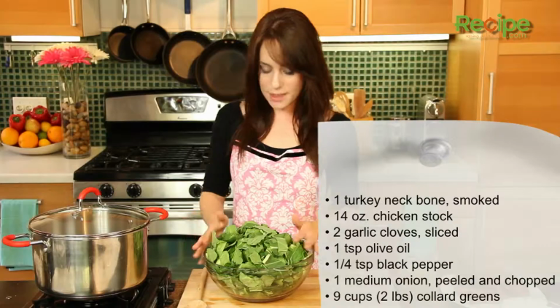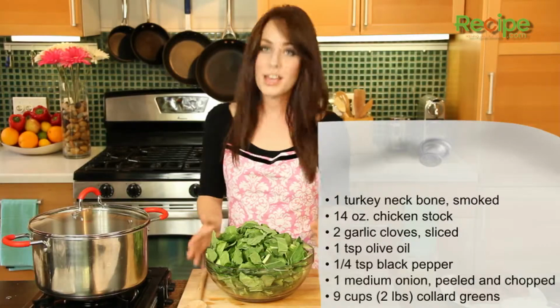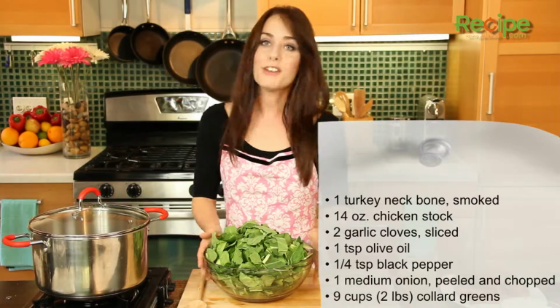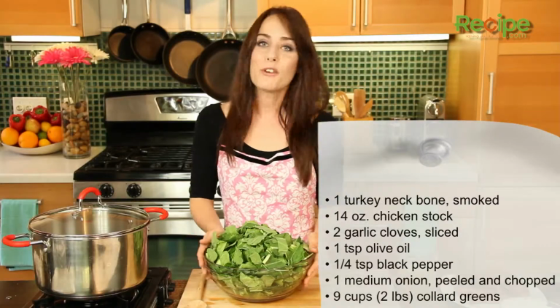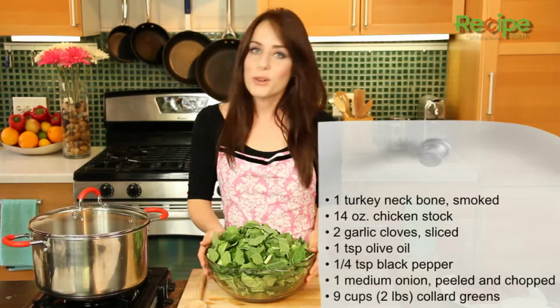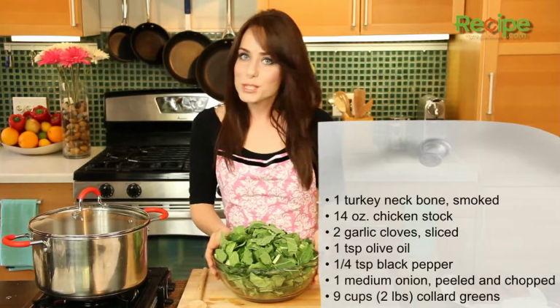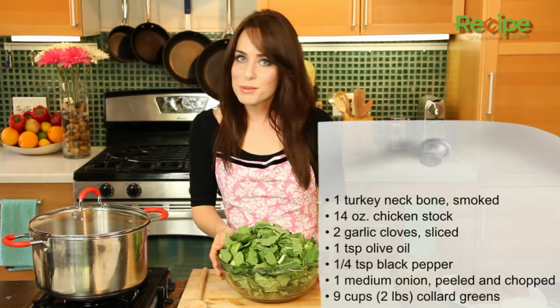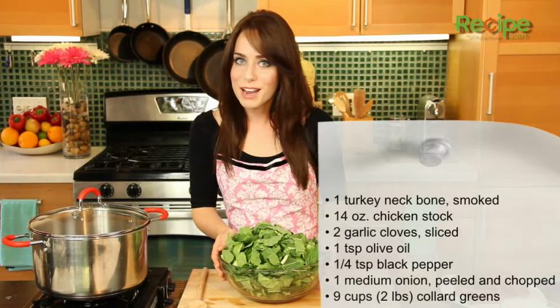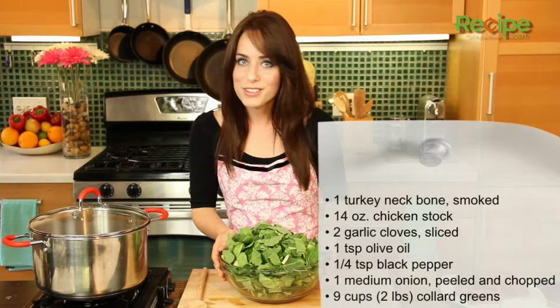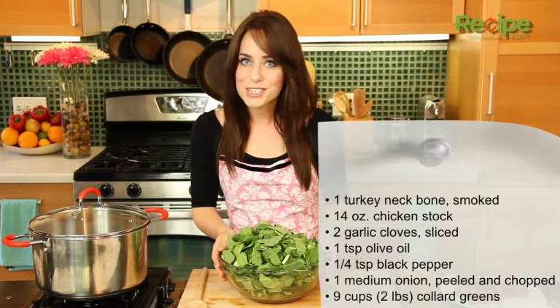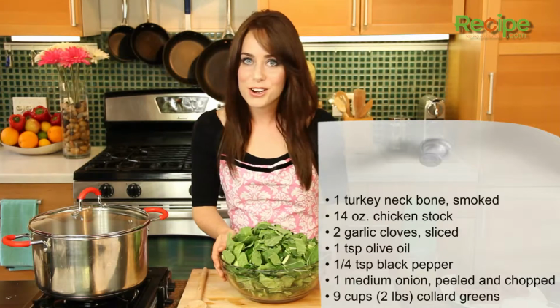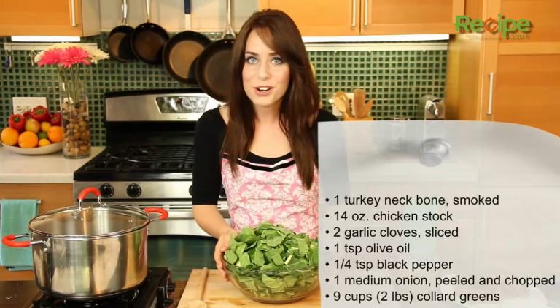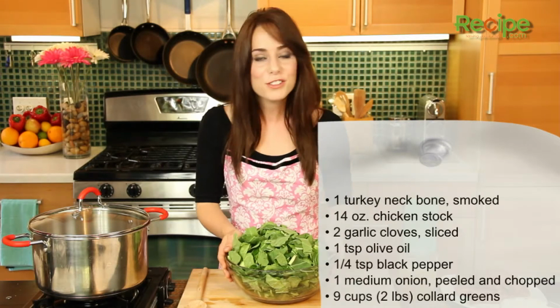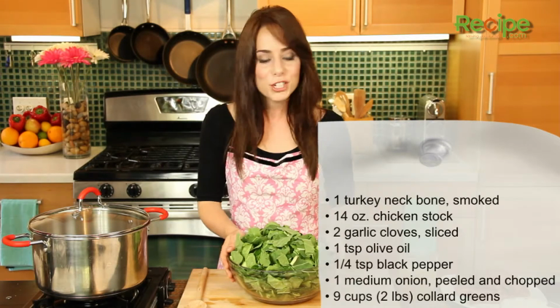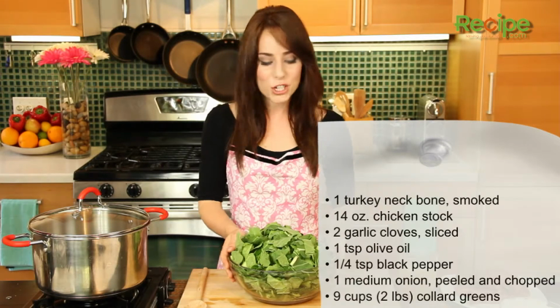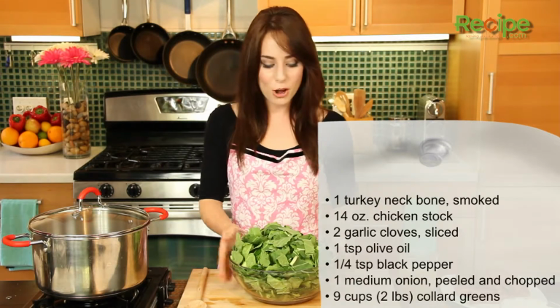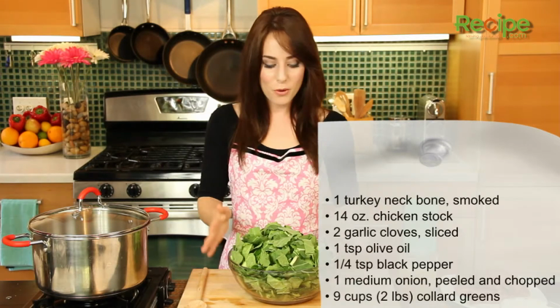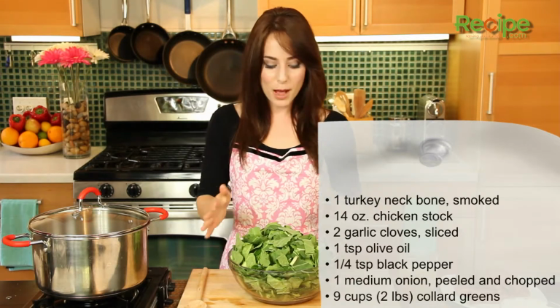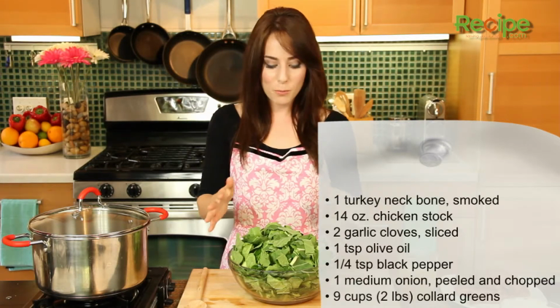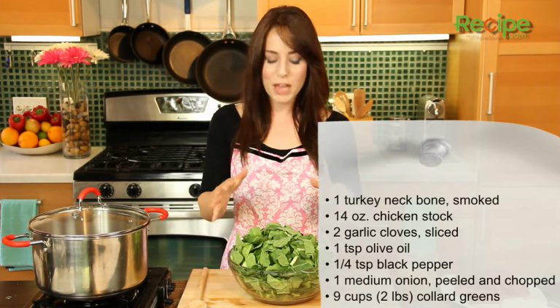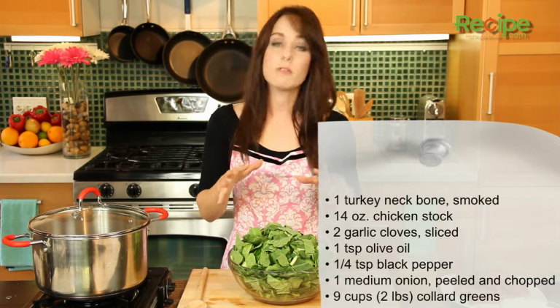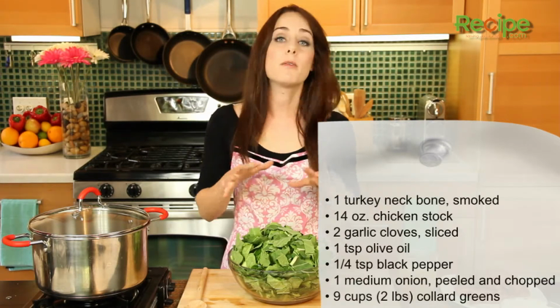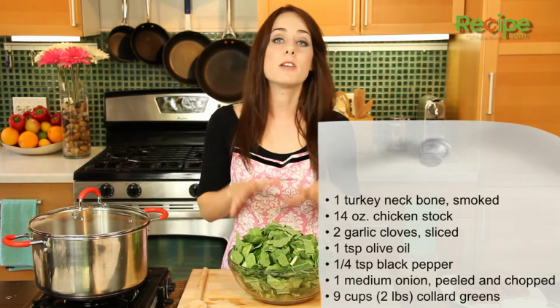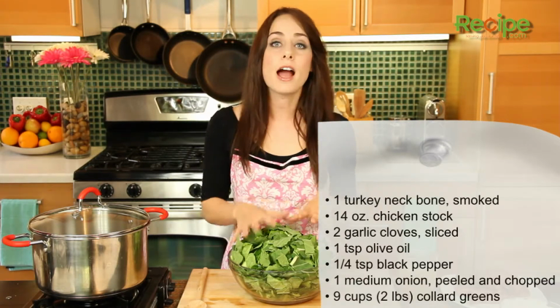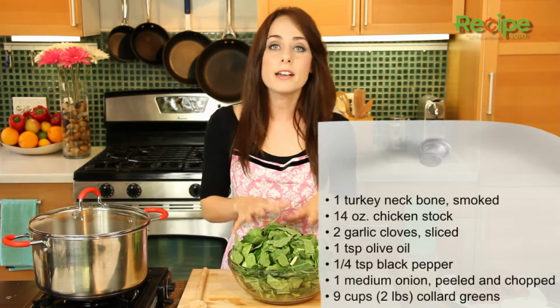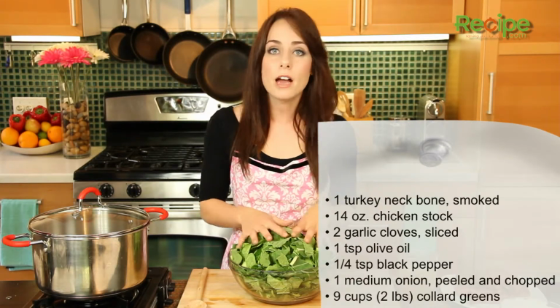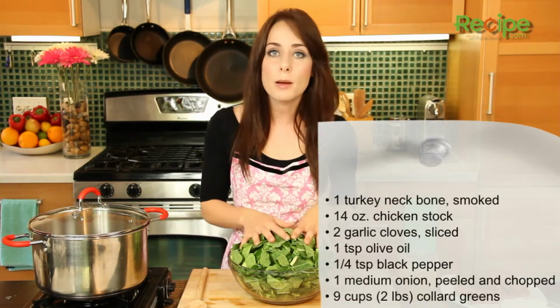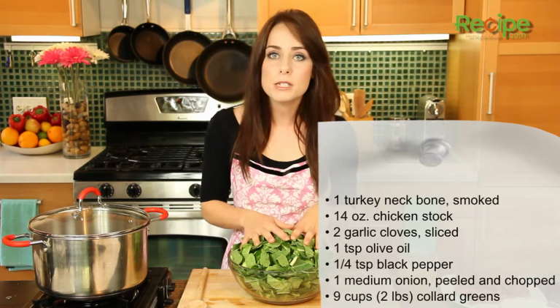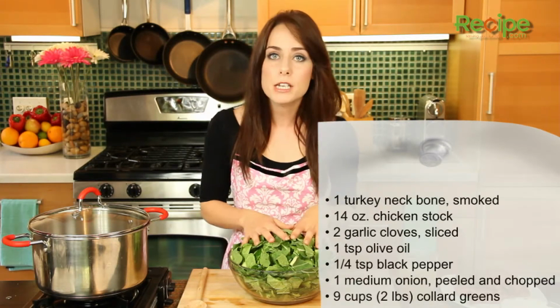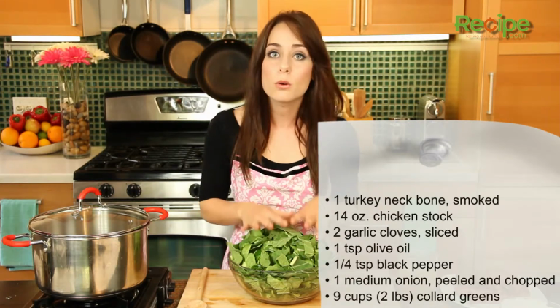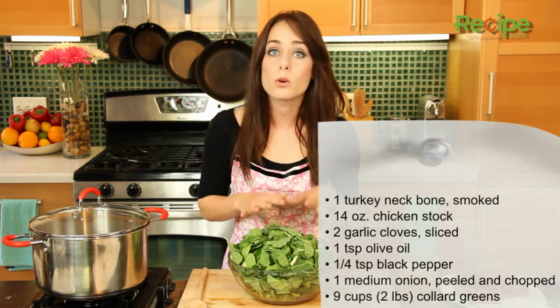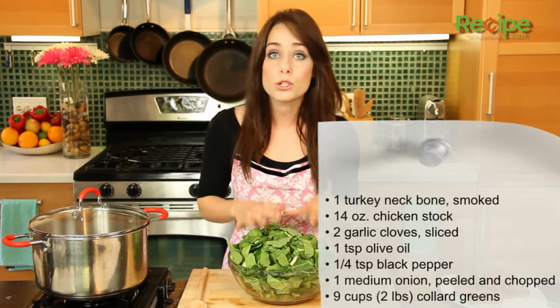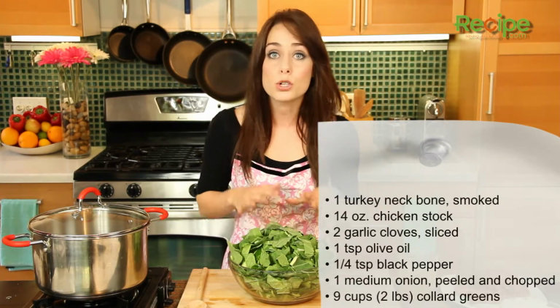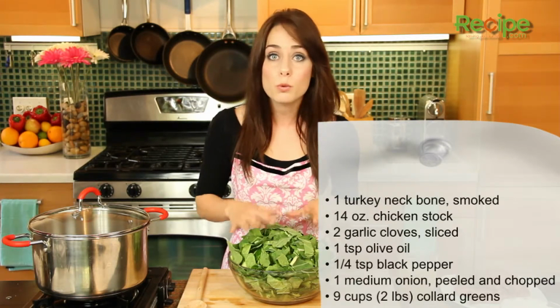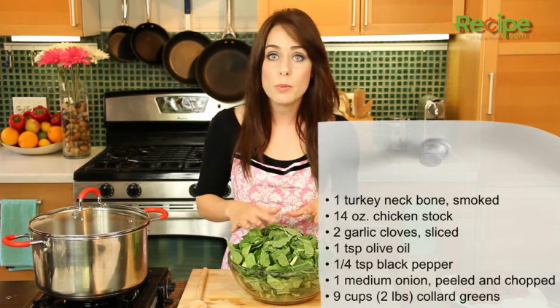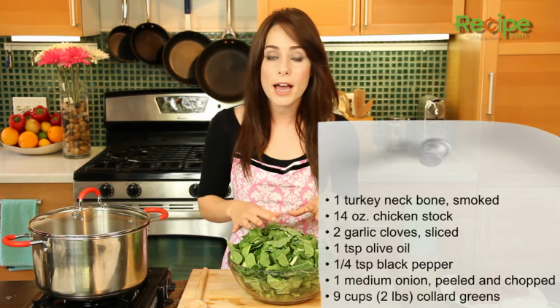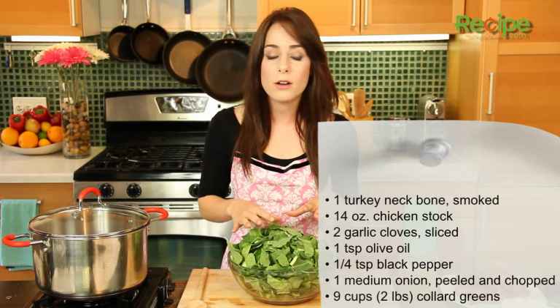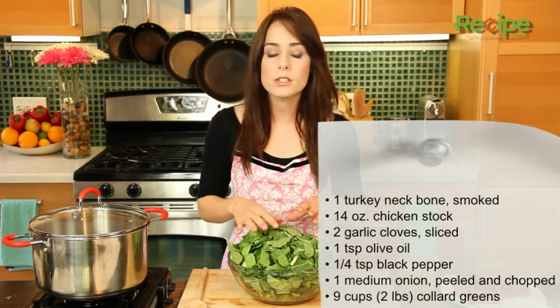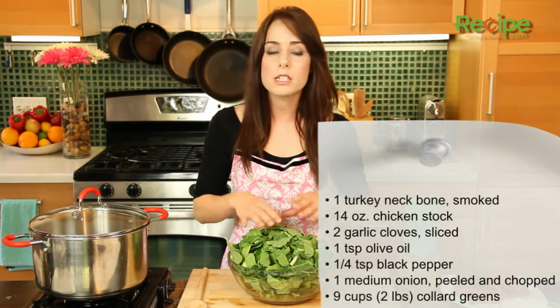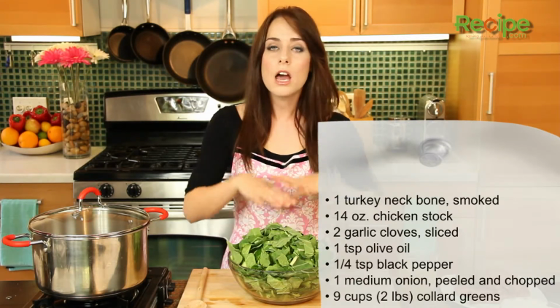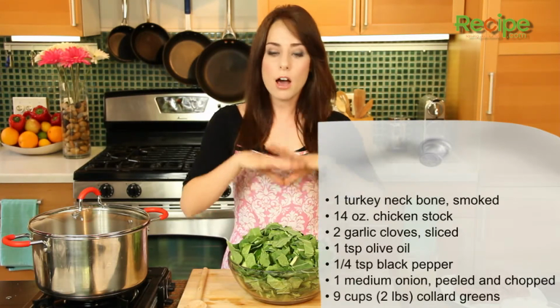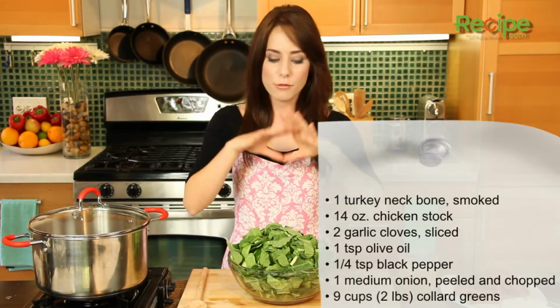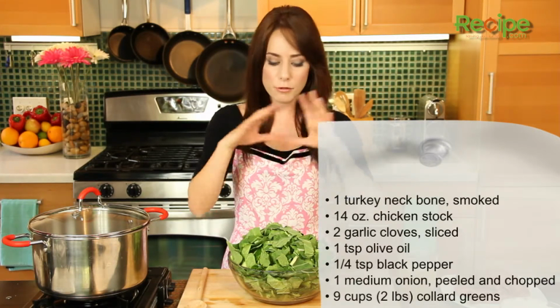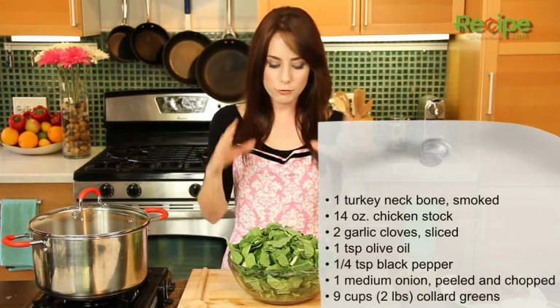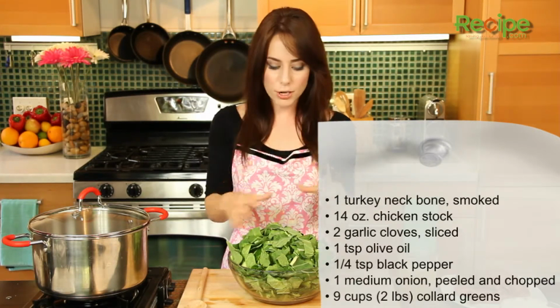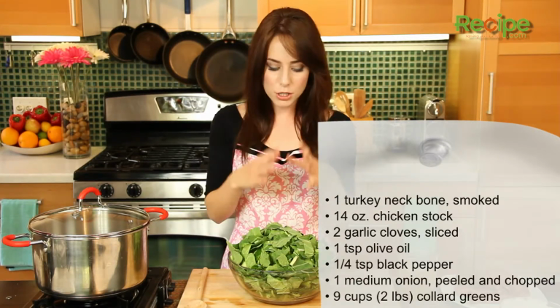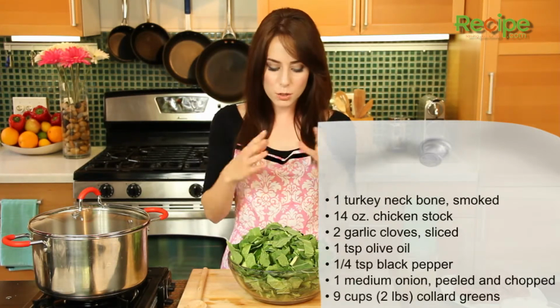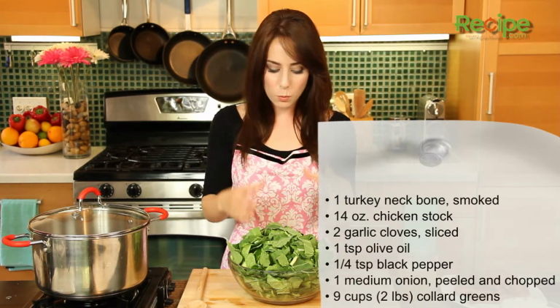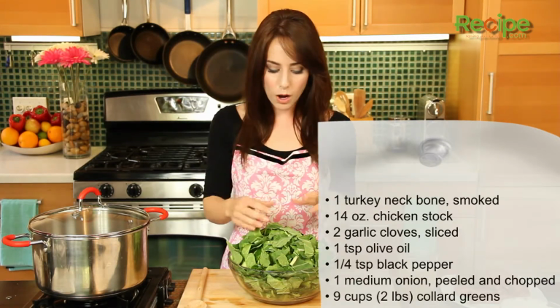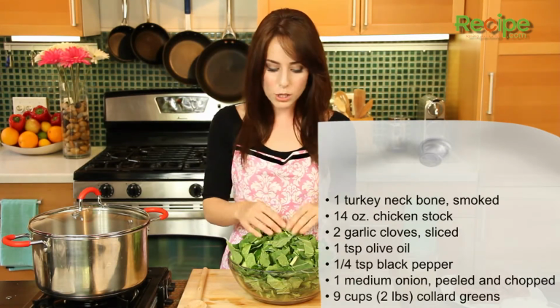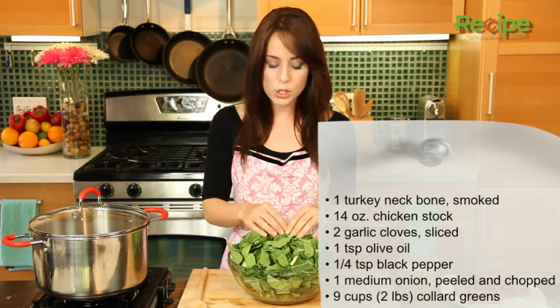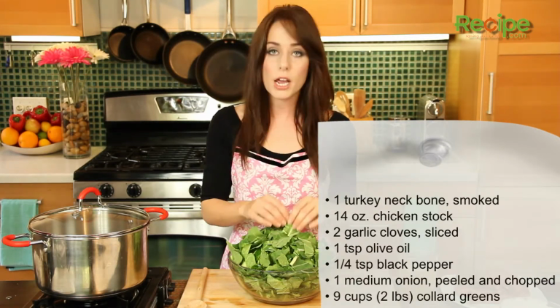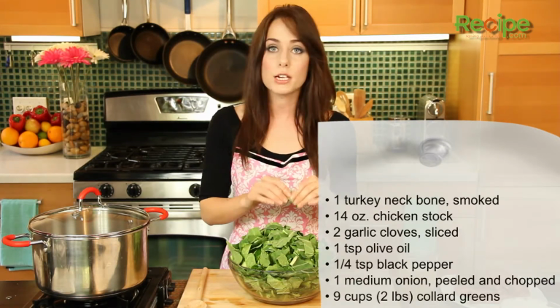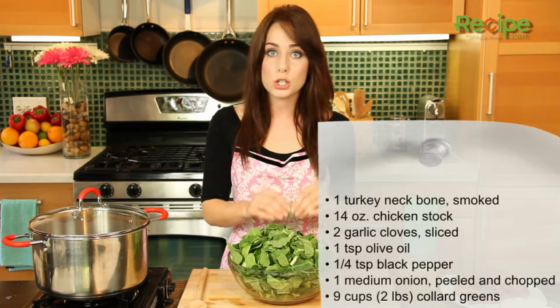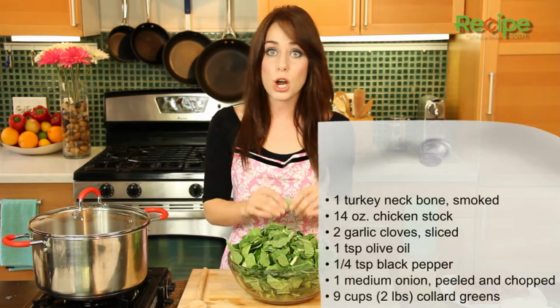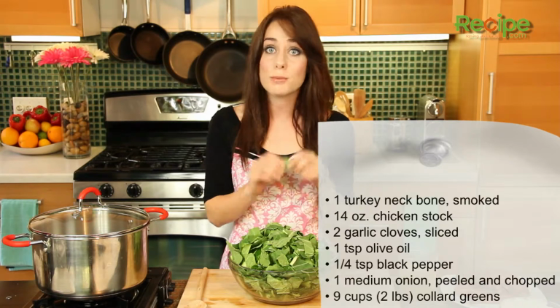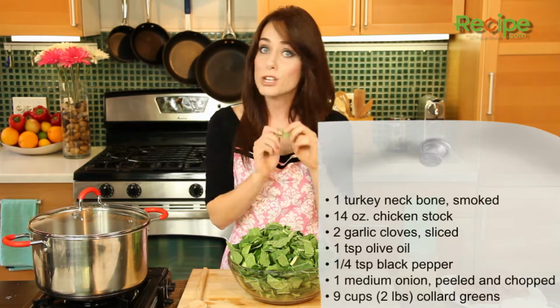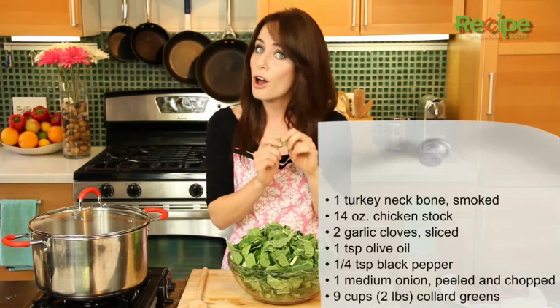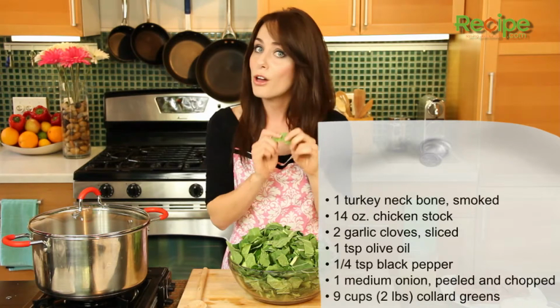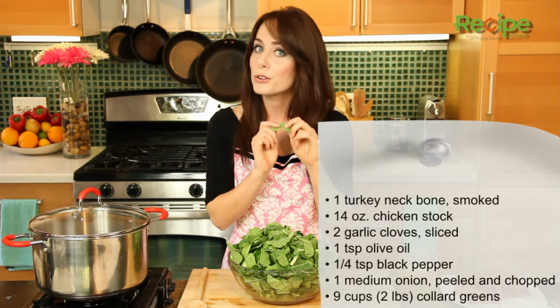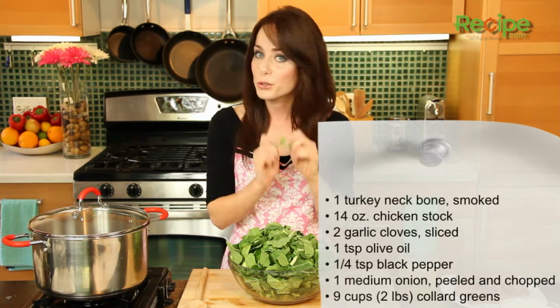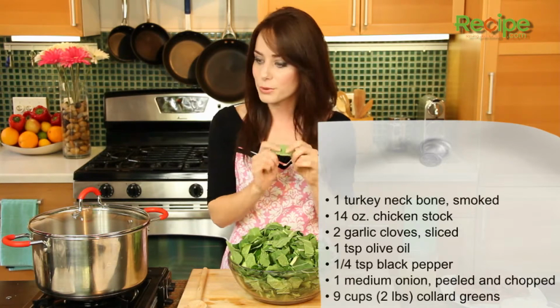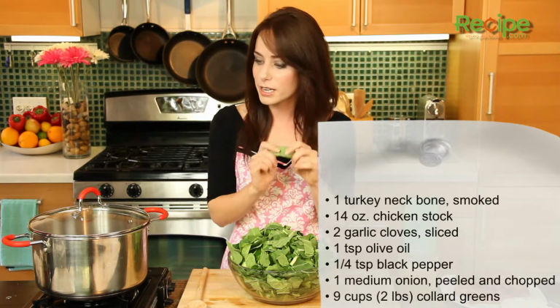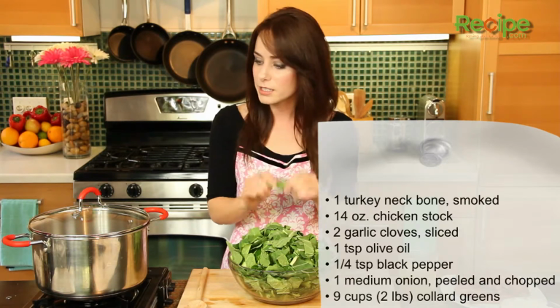And then of course we have the star of the show — about nine cups, or two pounds, of freshly washed and chopped collard greens.